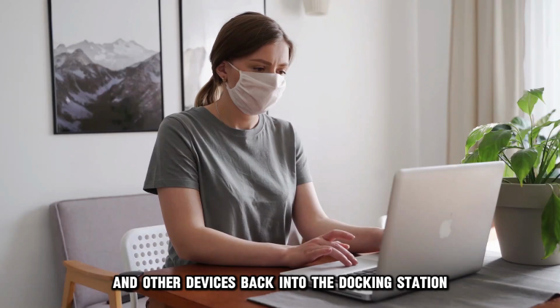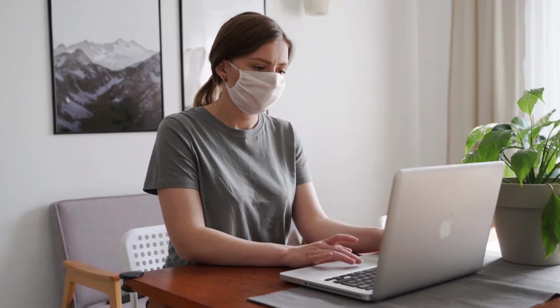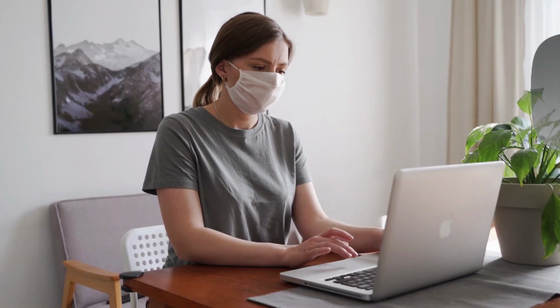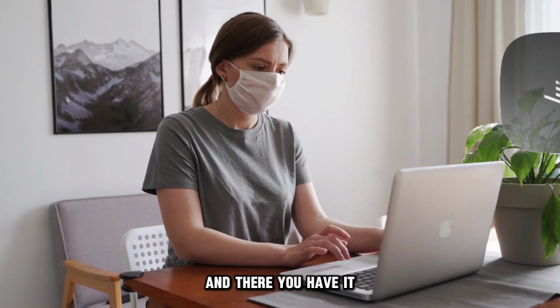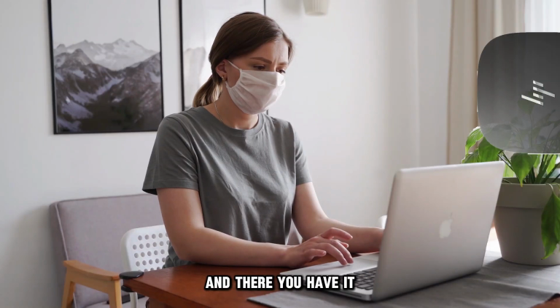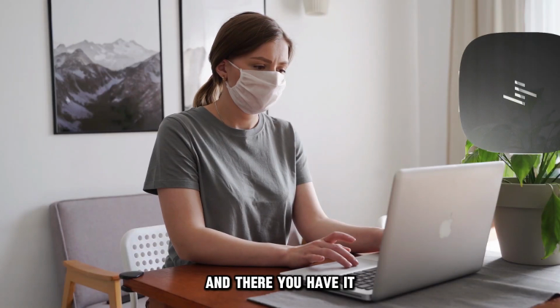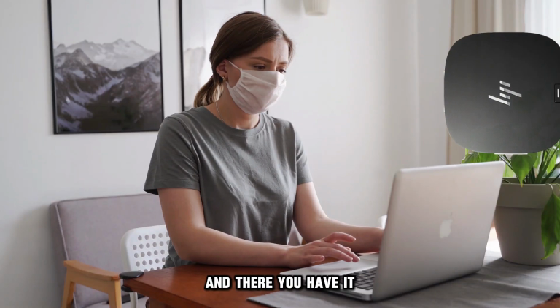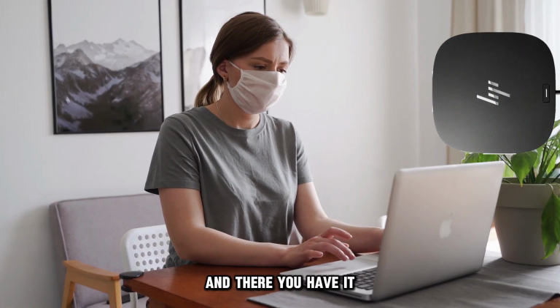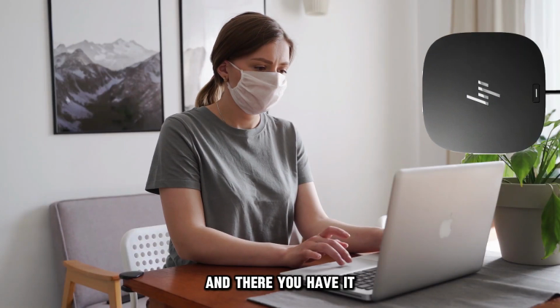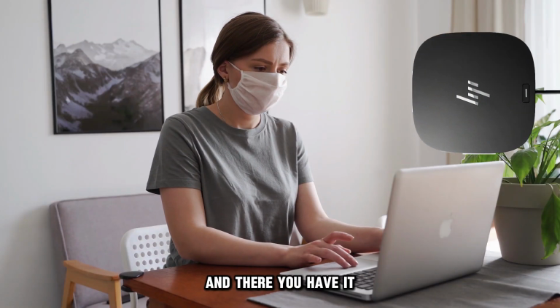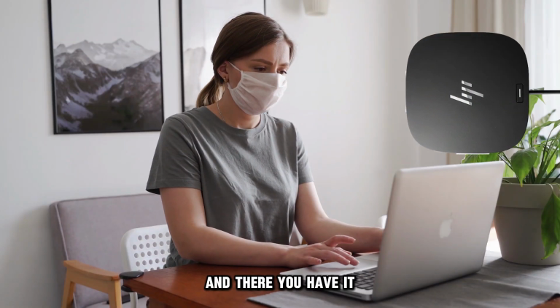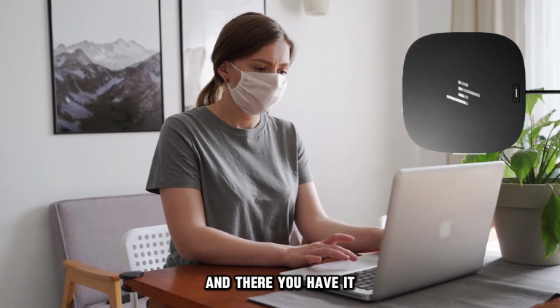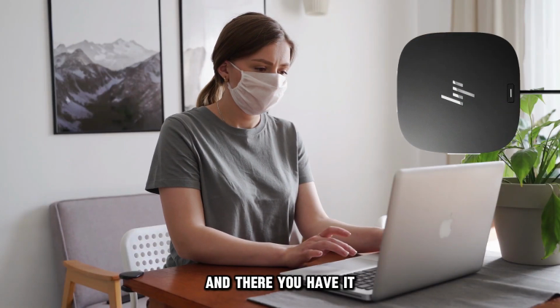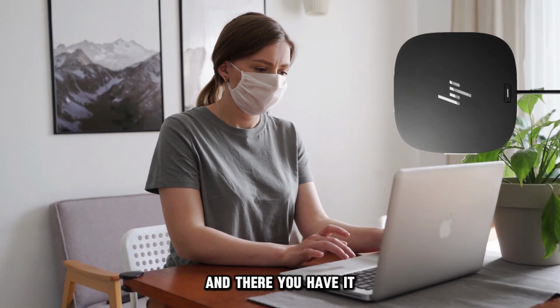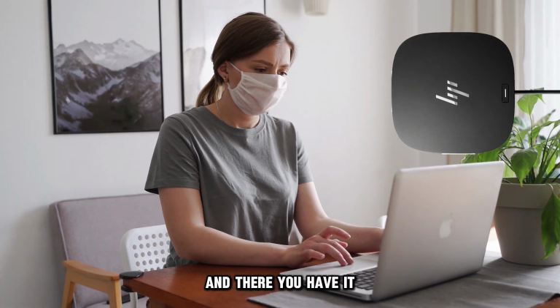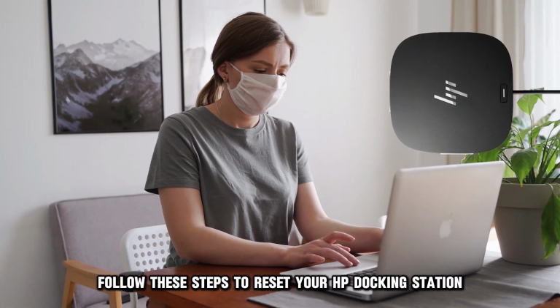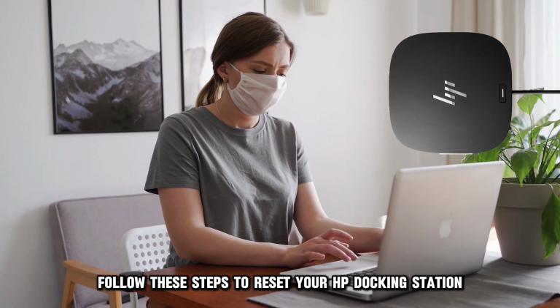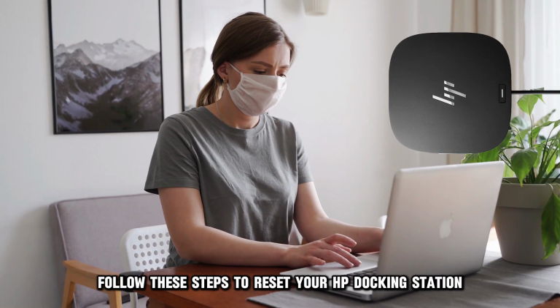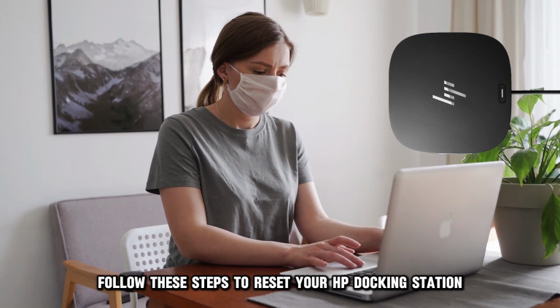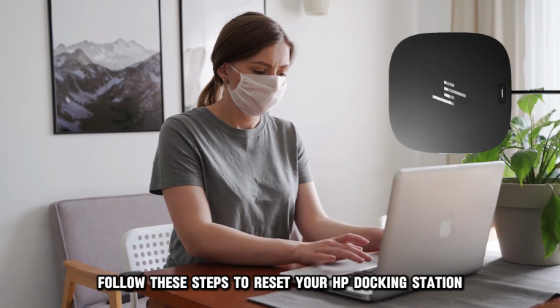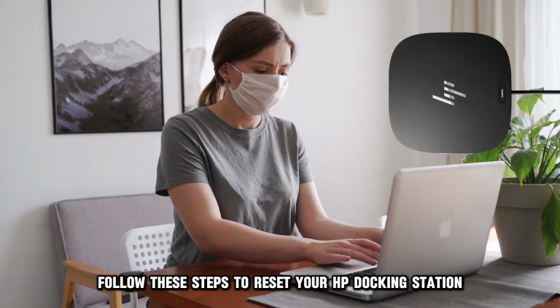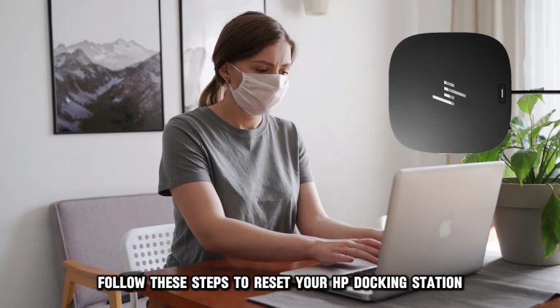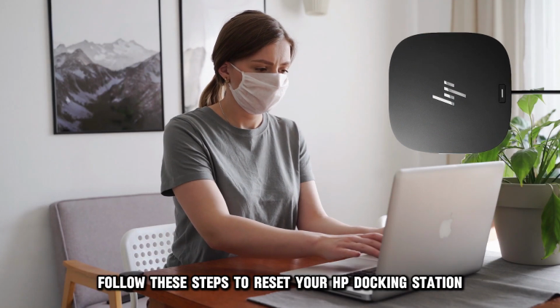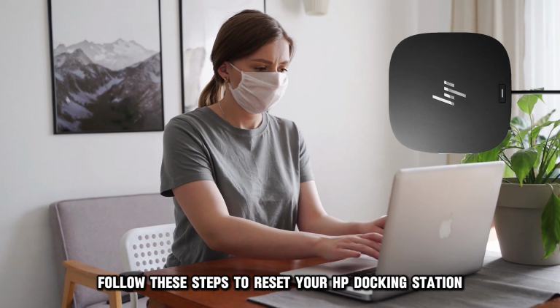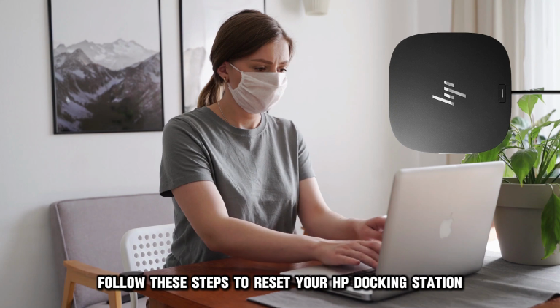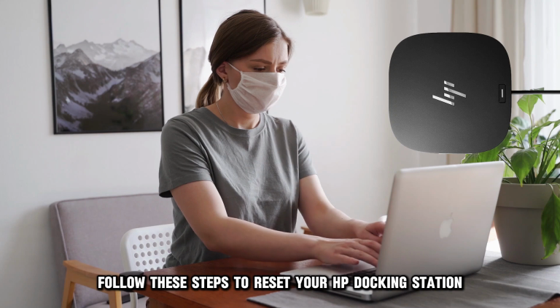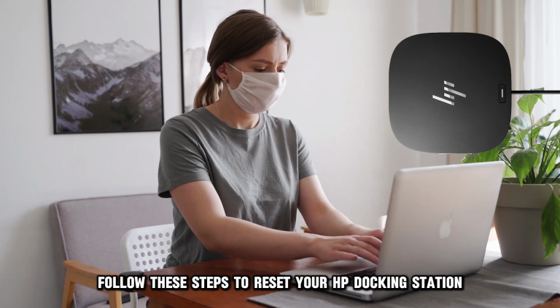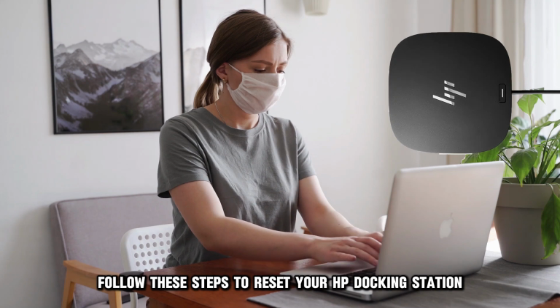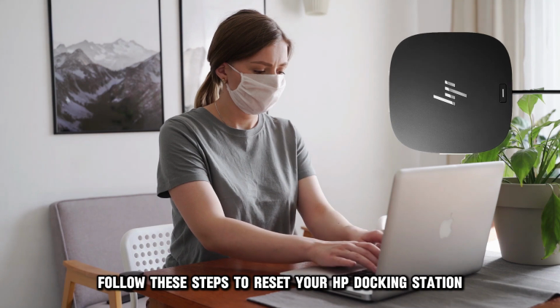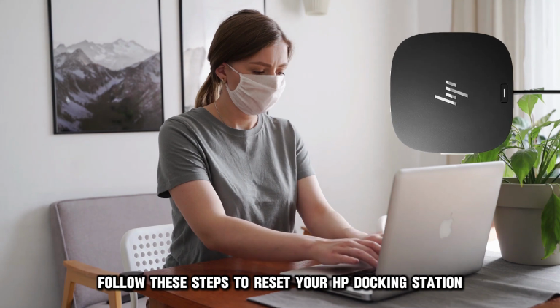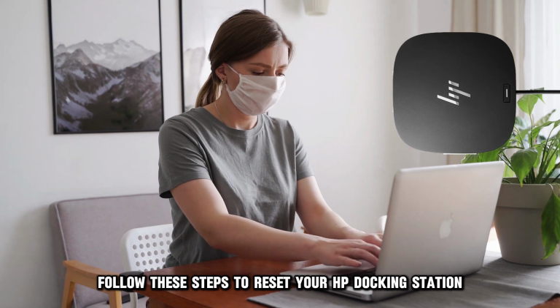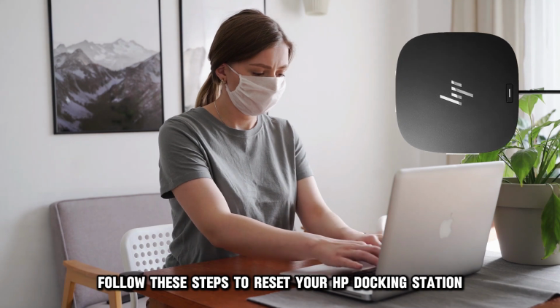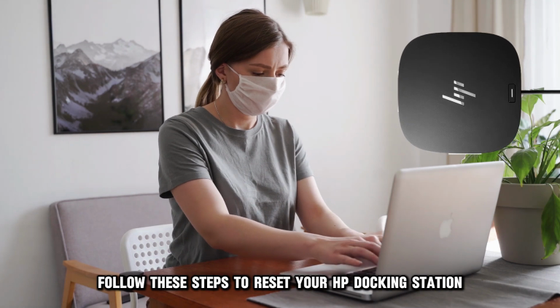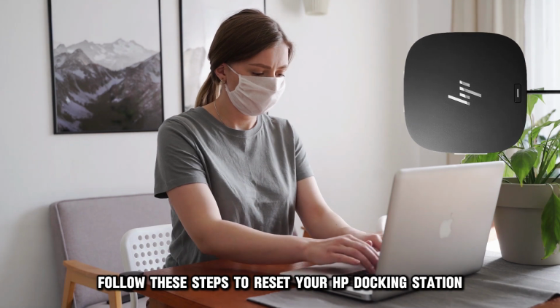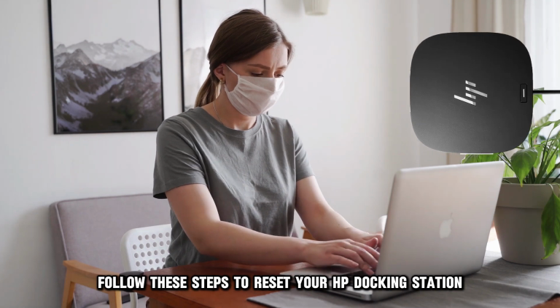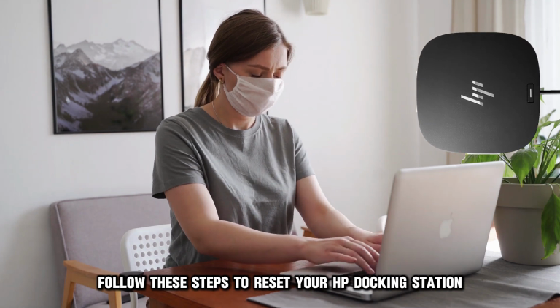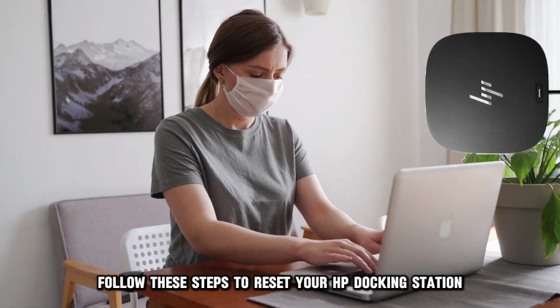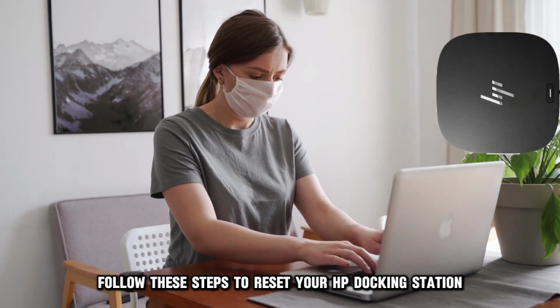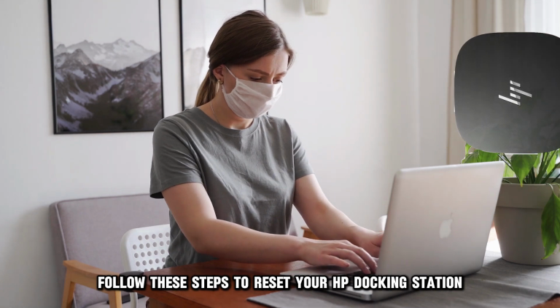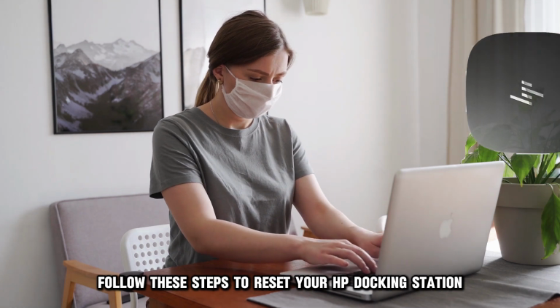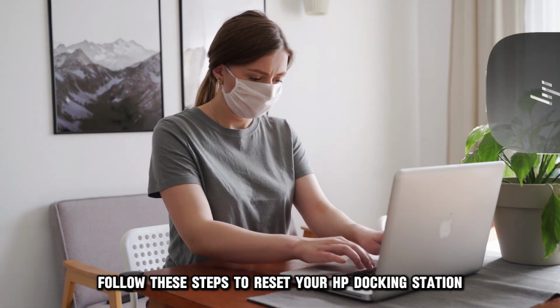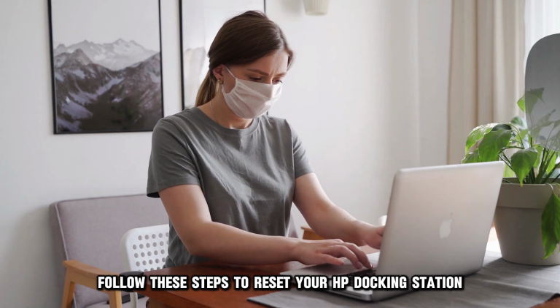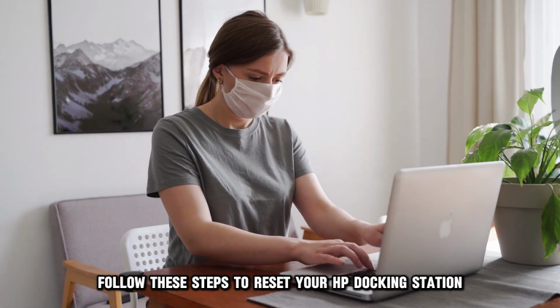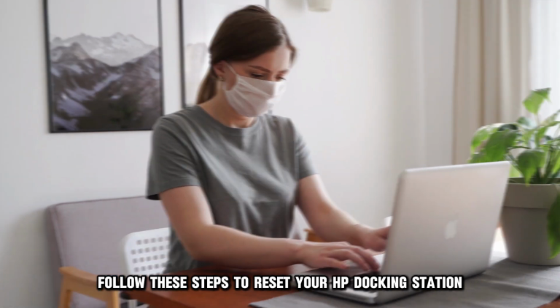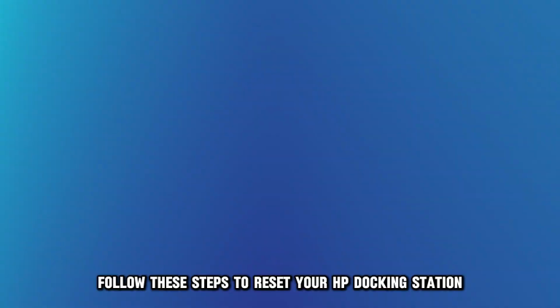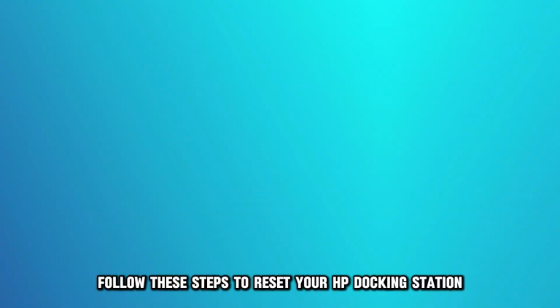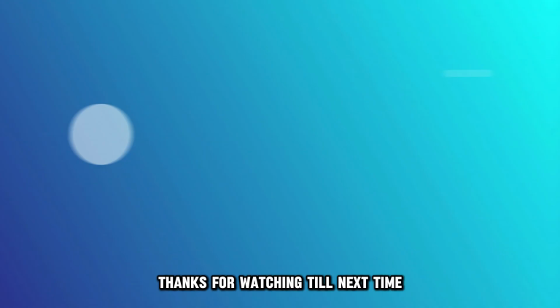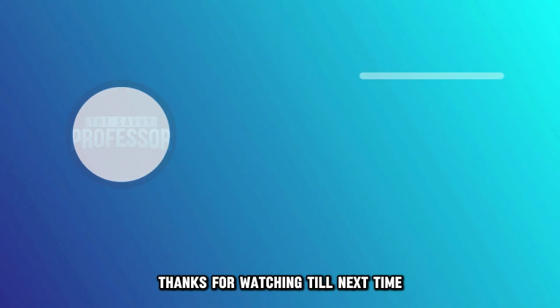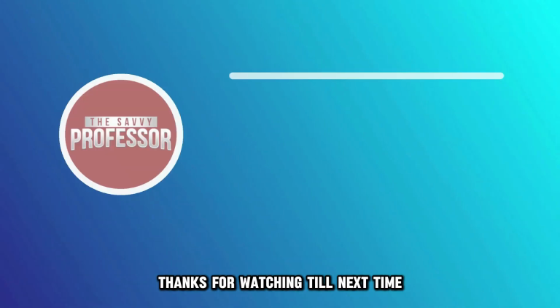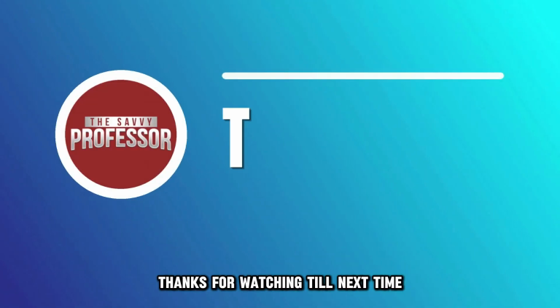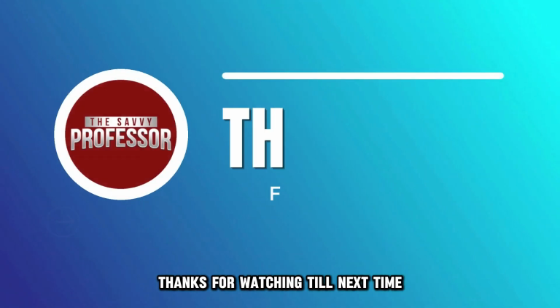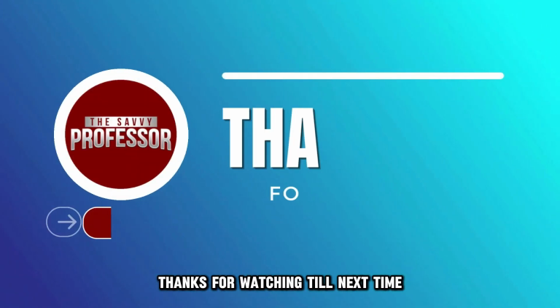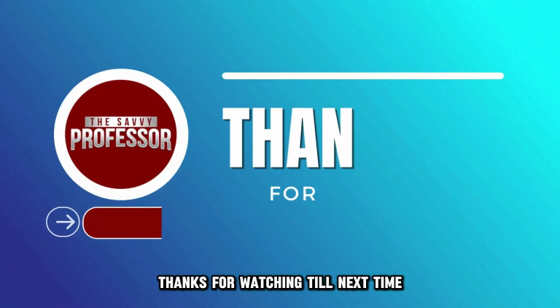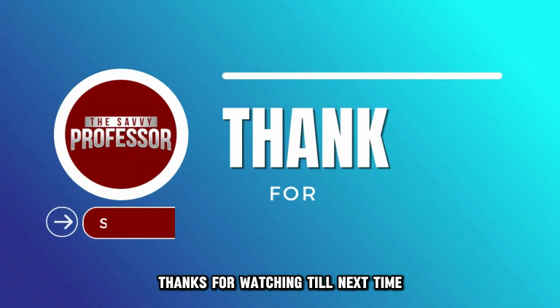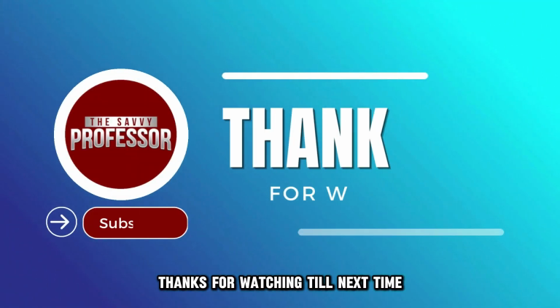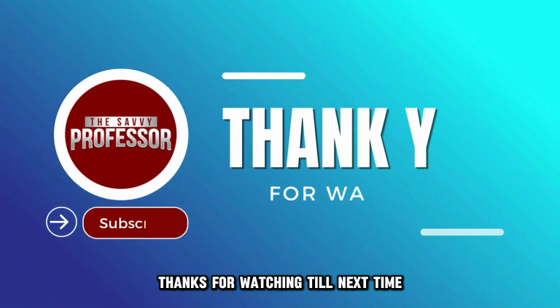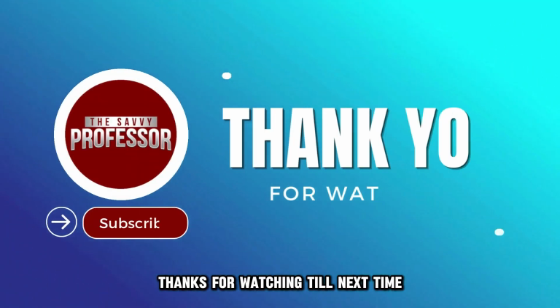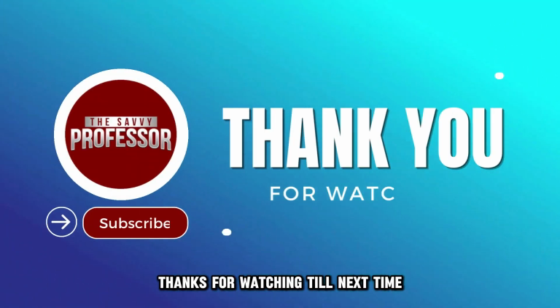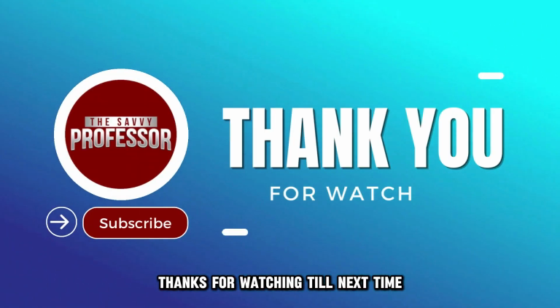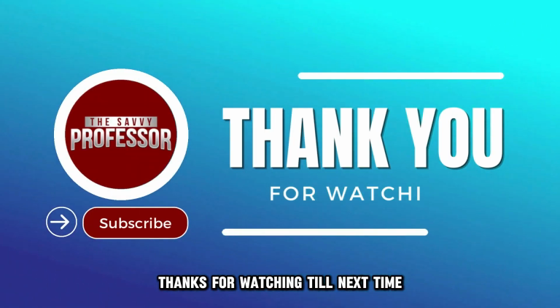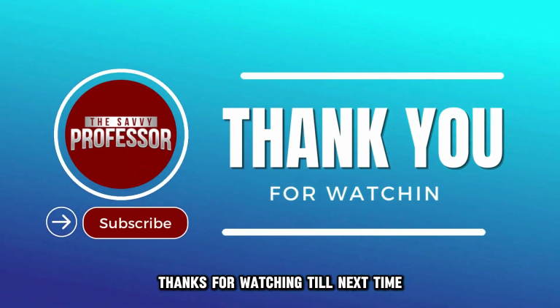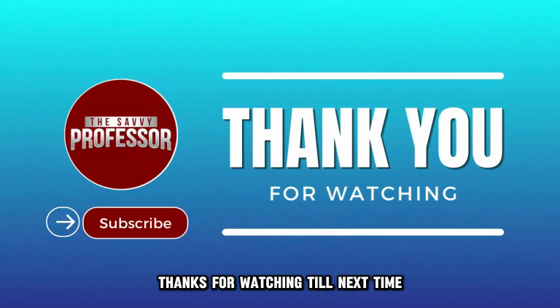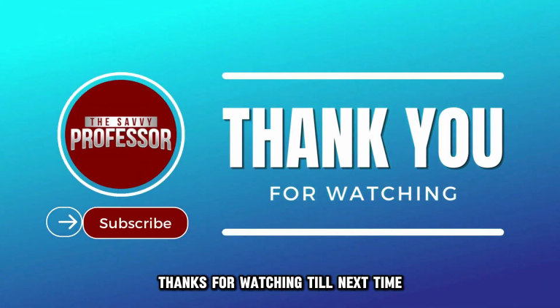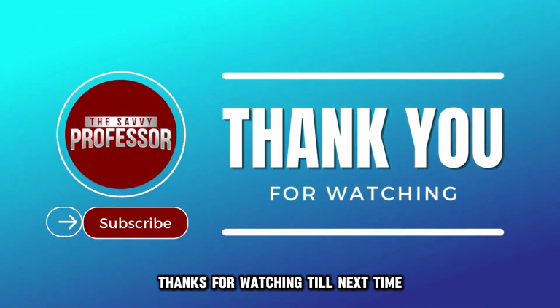And there you have it. Follow these steps to reset your HP docking station. Thanks for watching. Till next time.